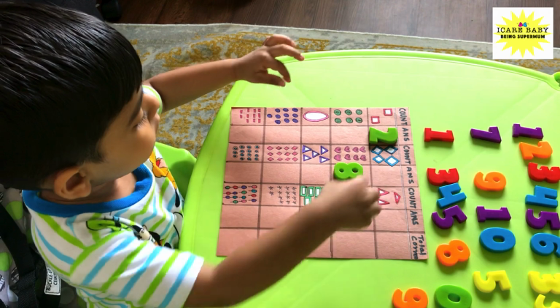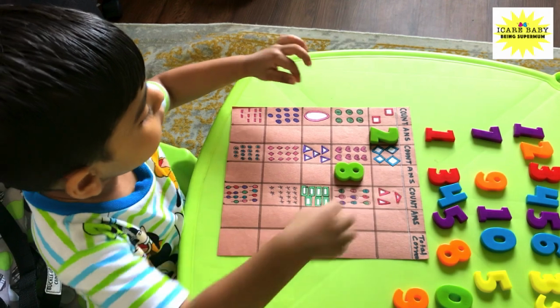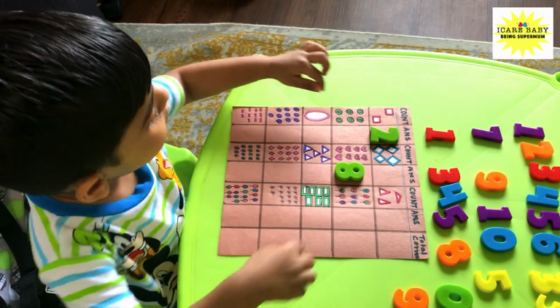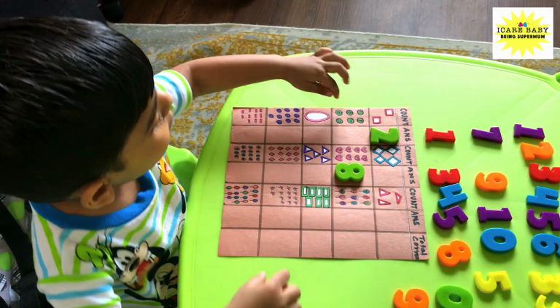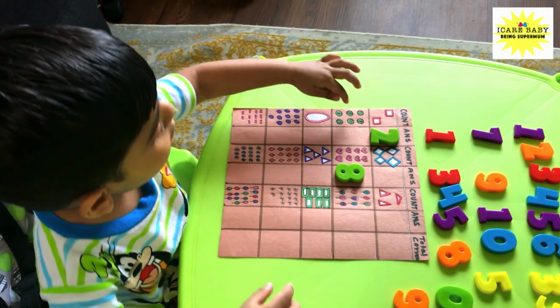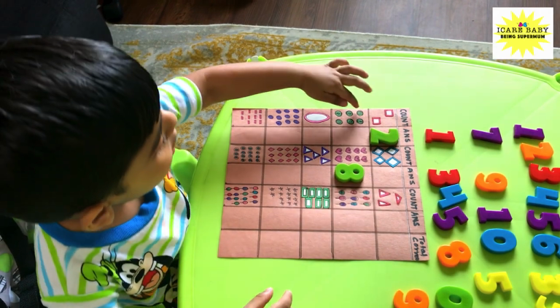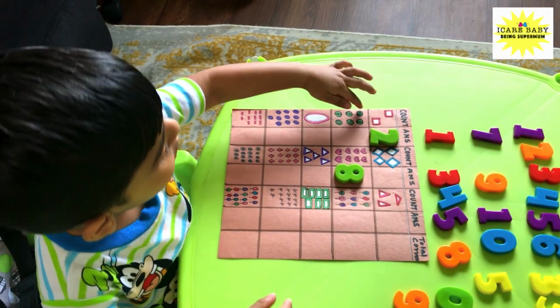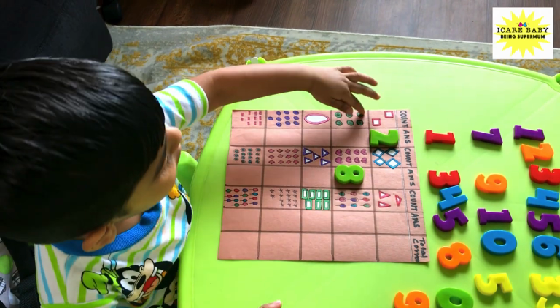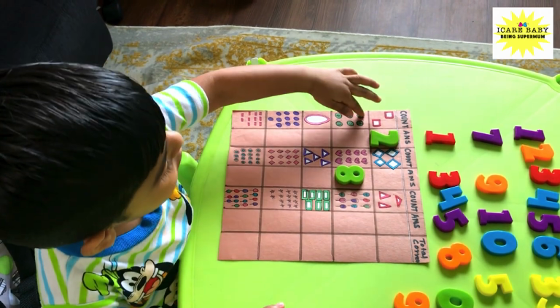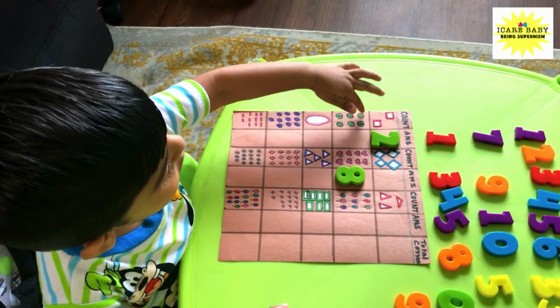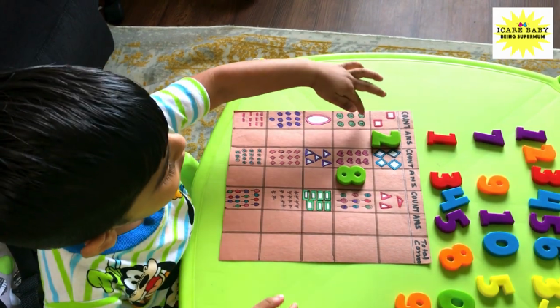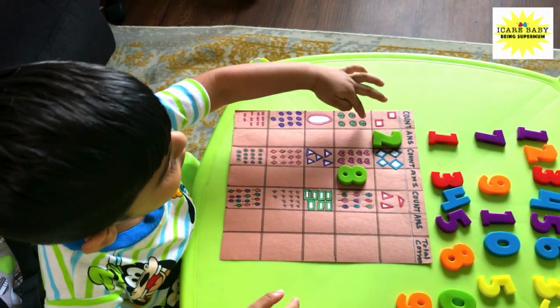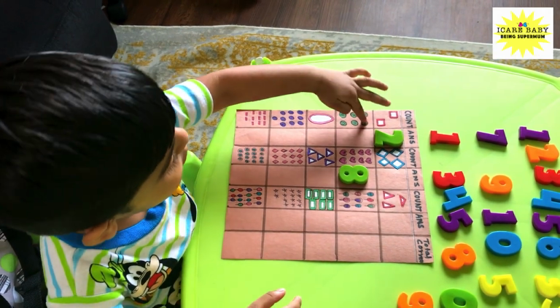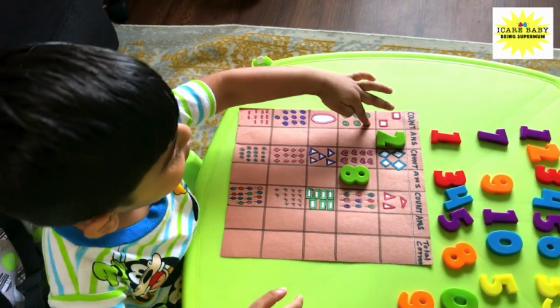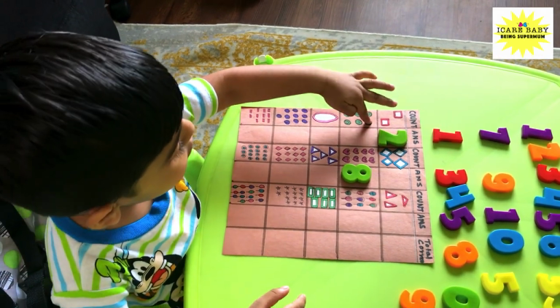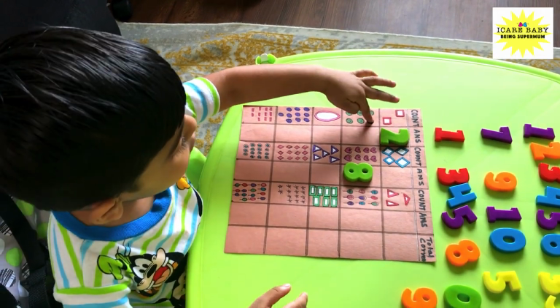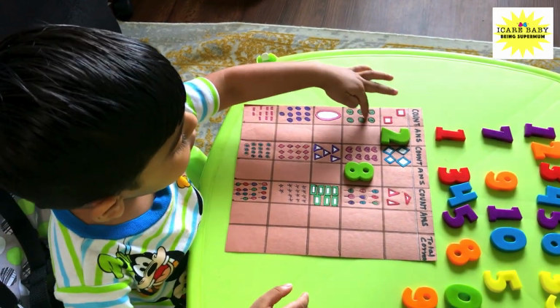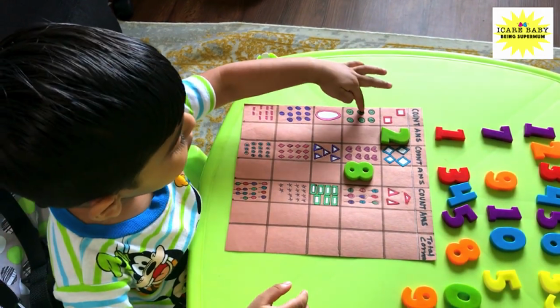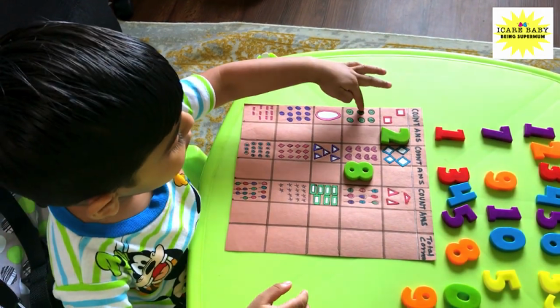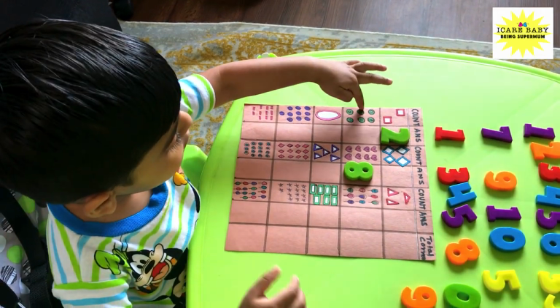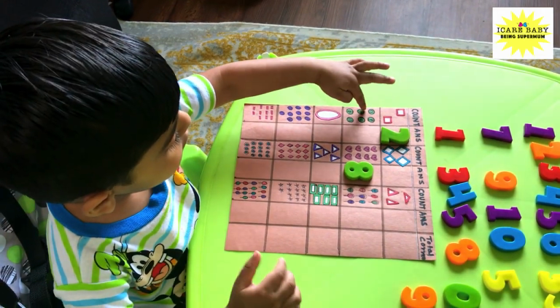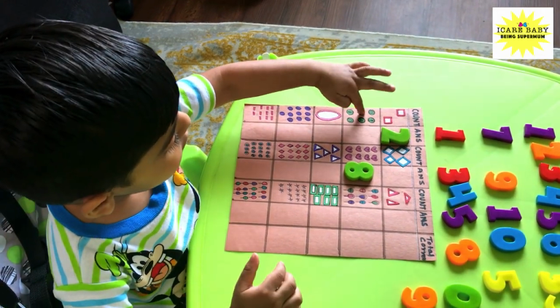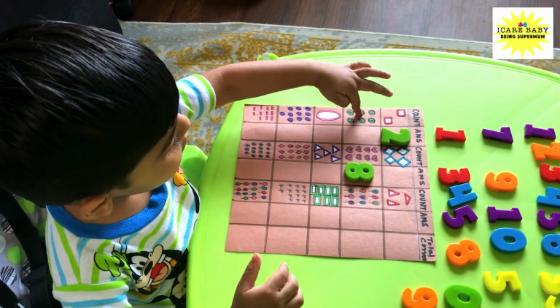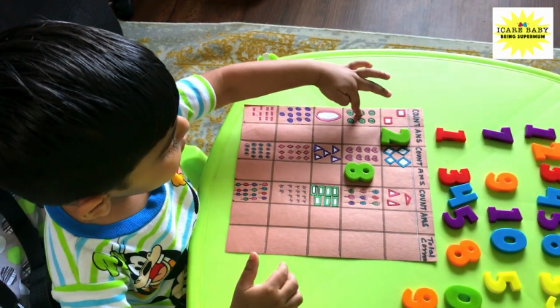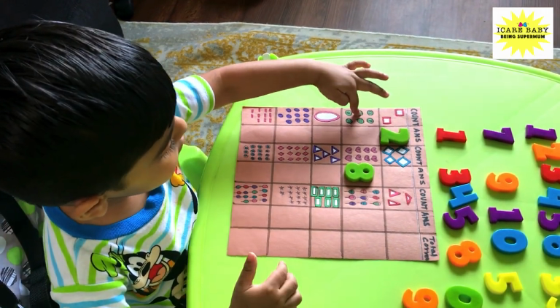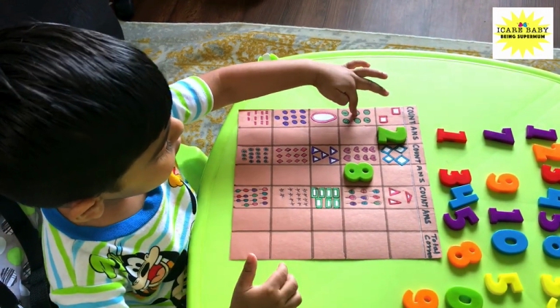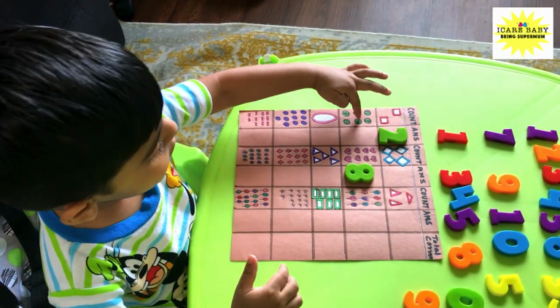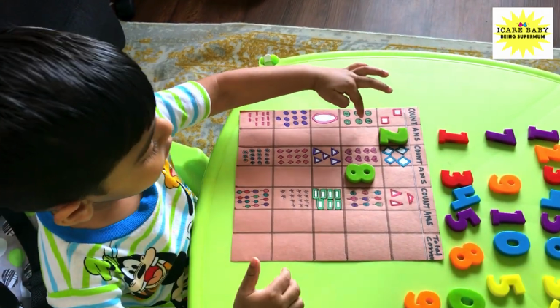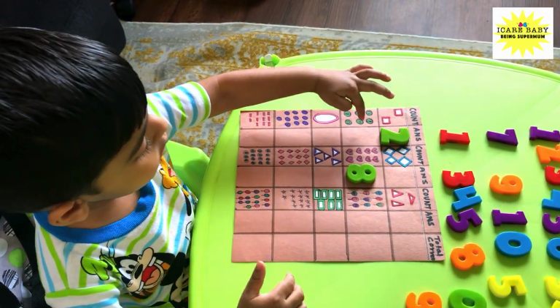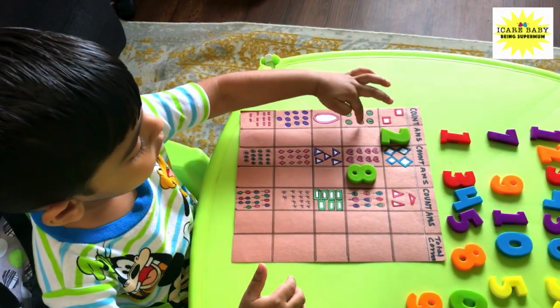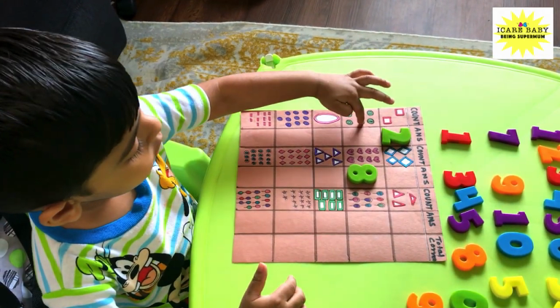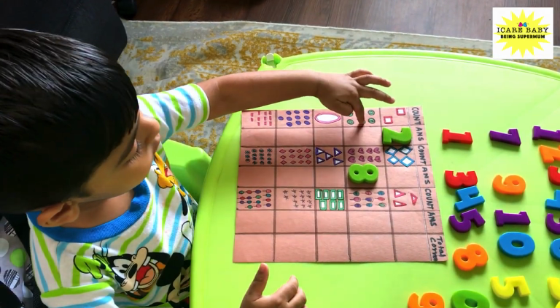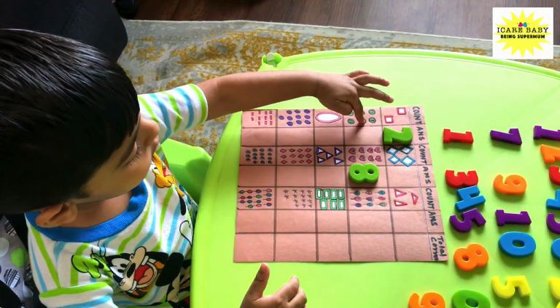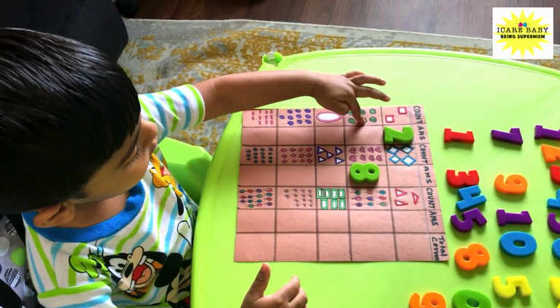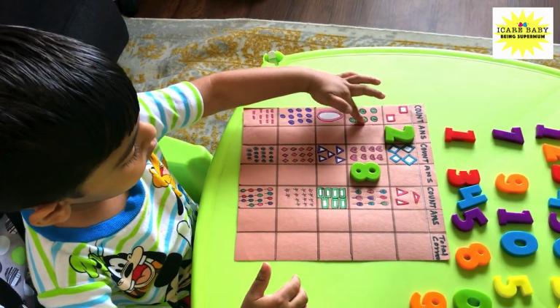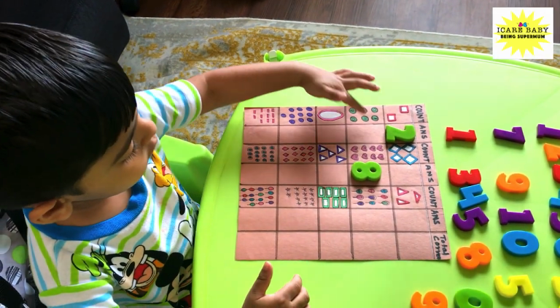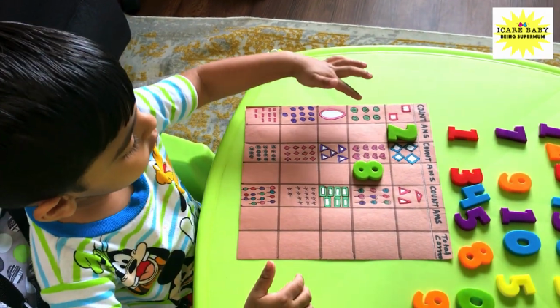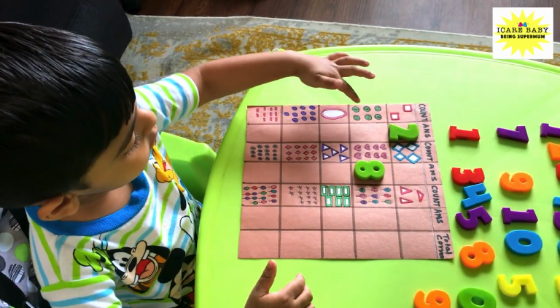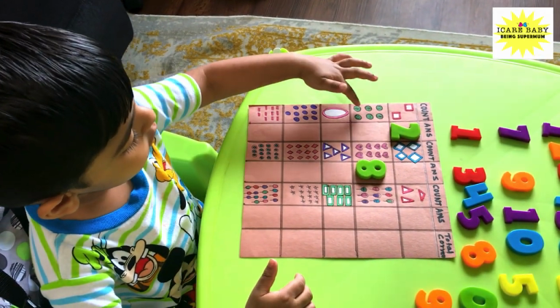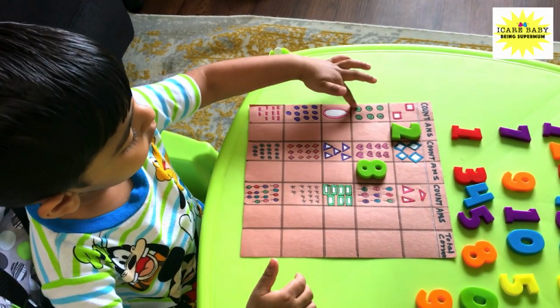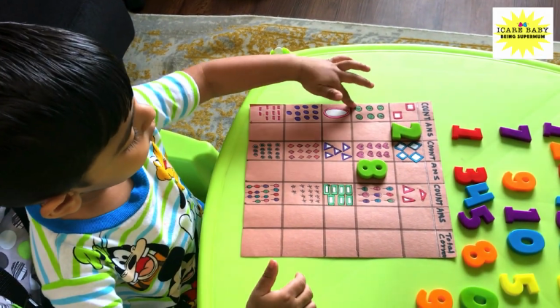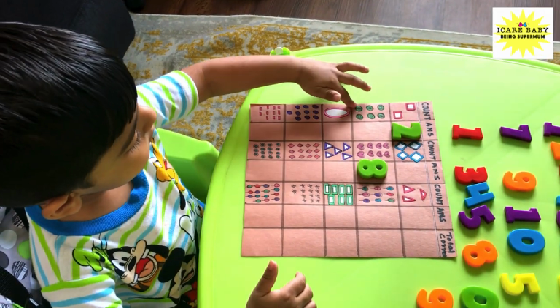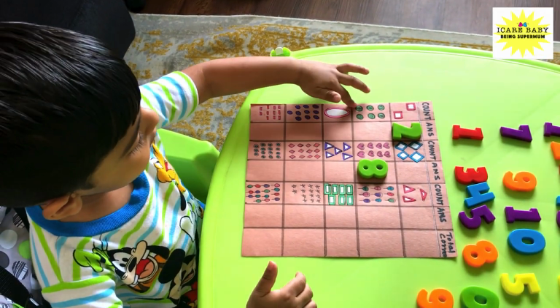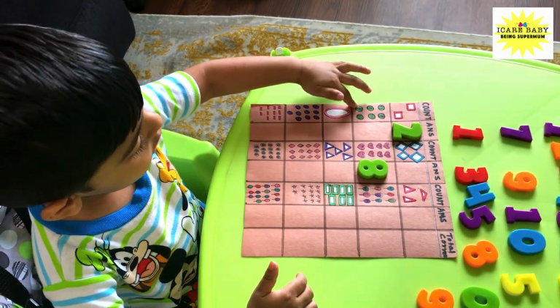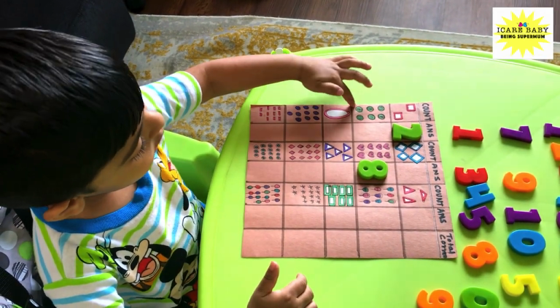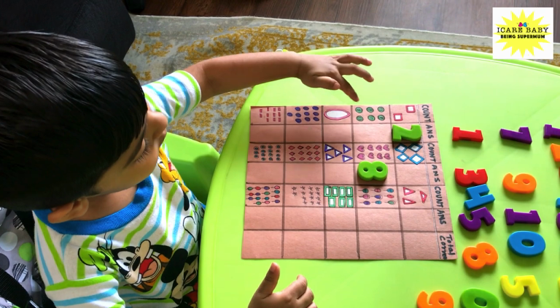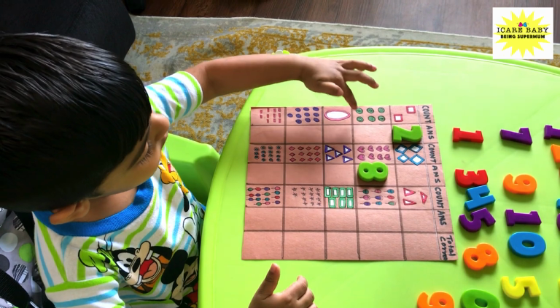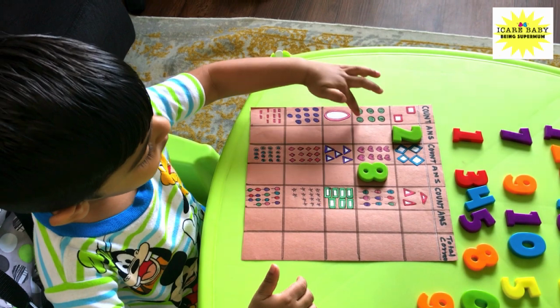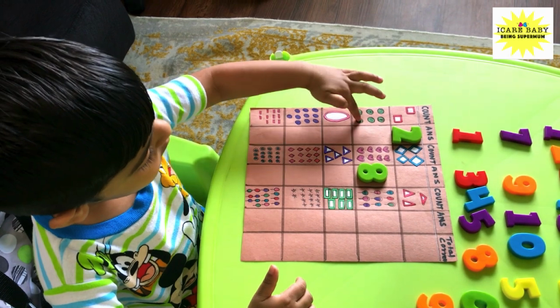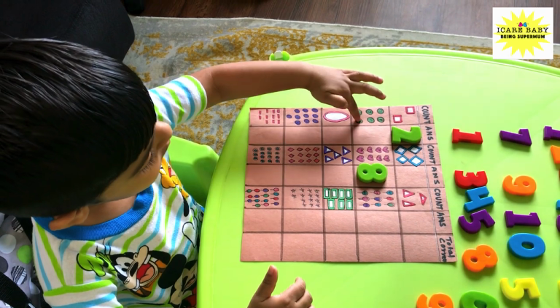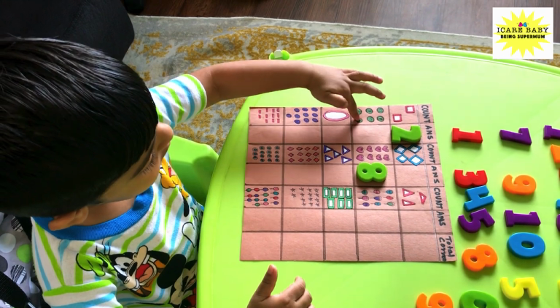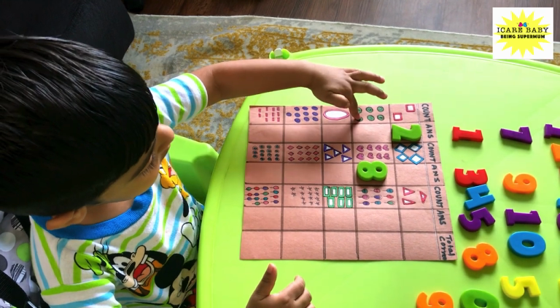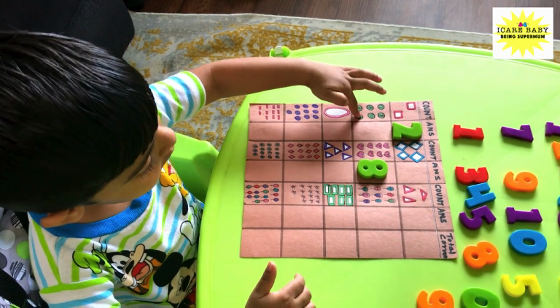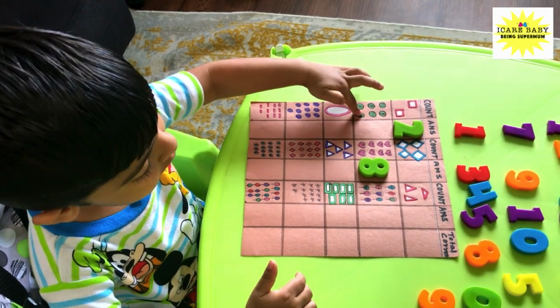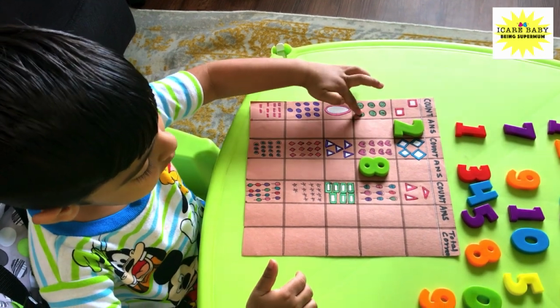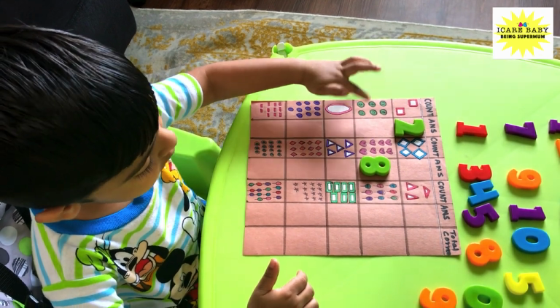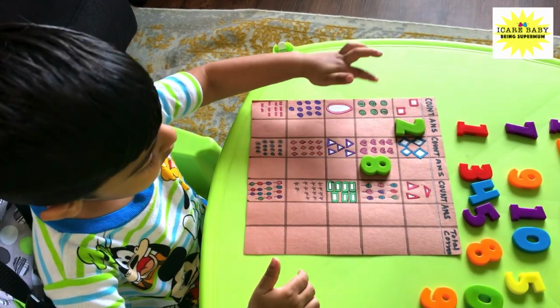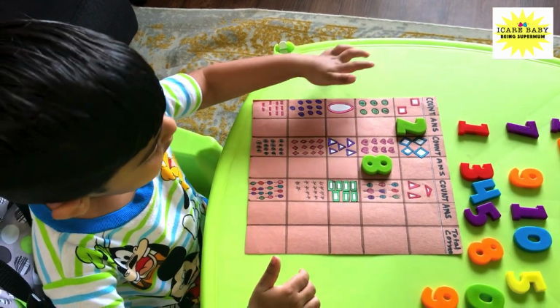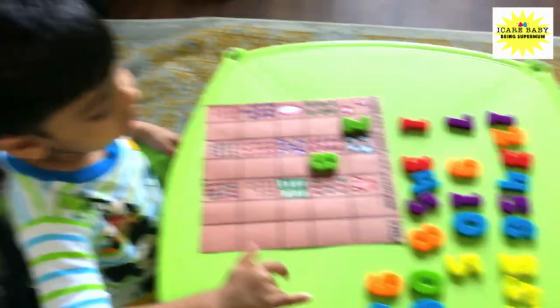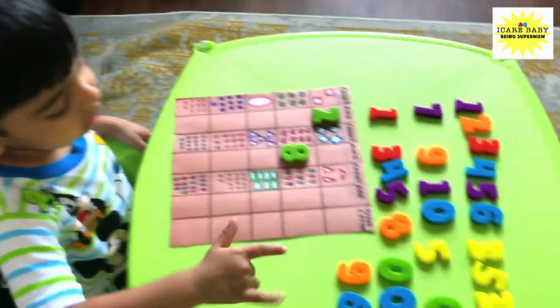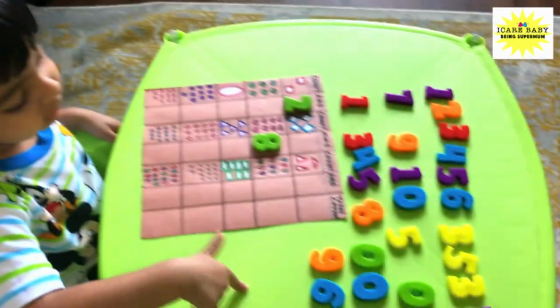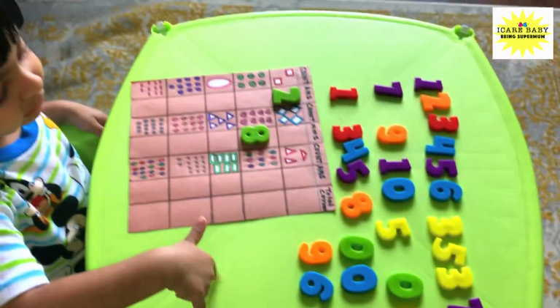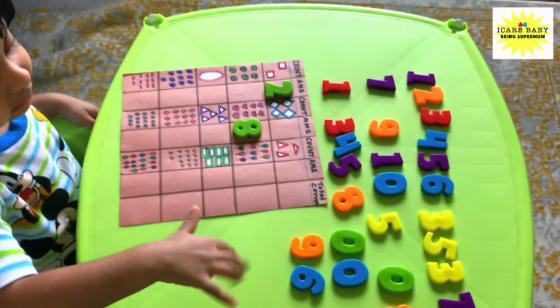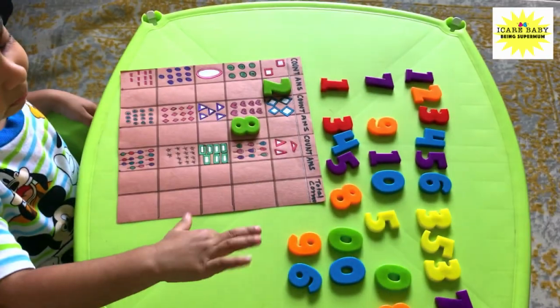One, two, three, four, five, six, ten...